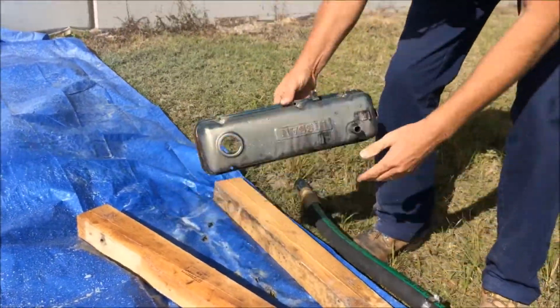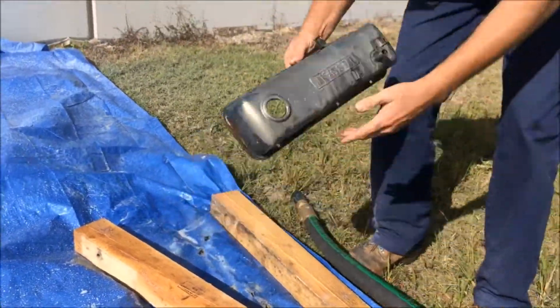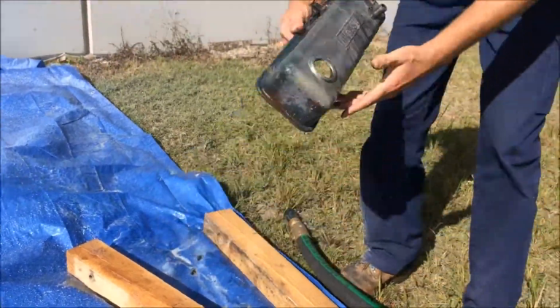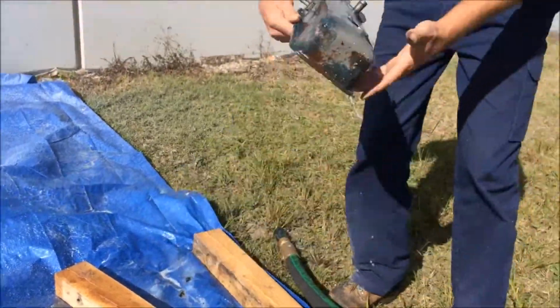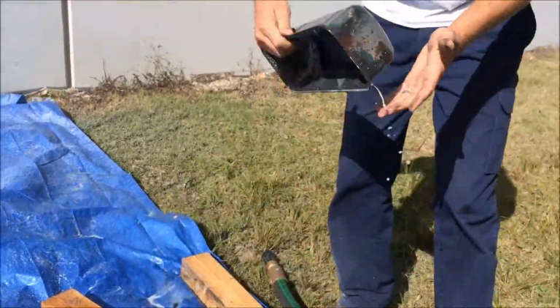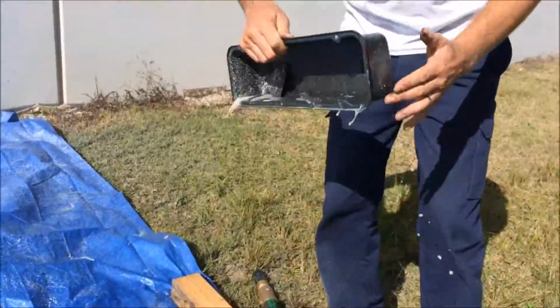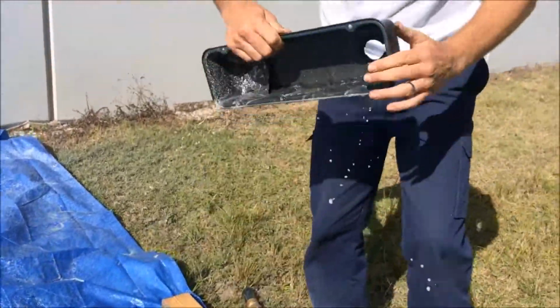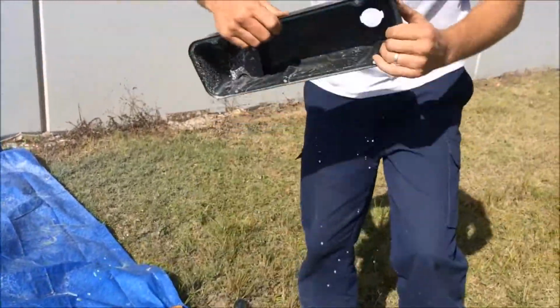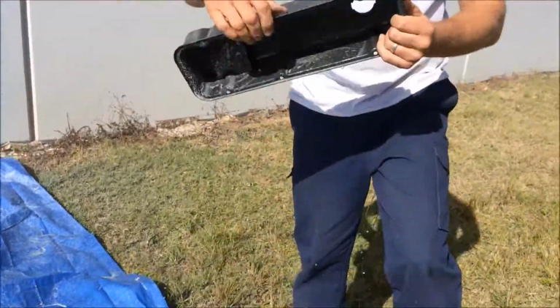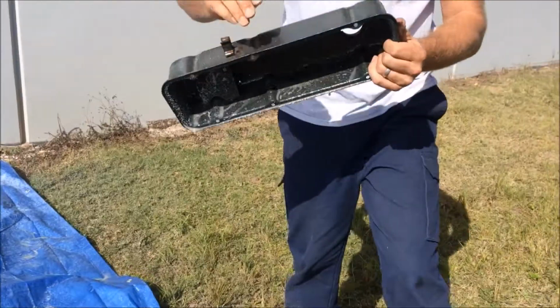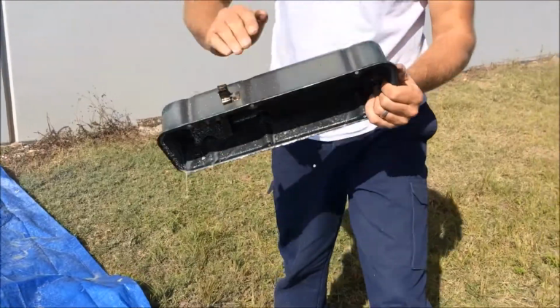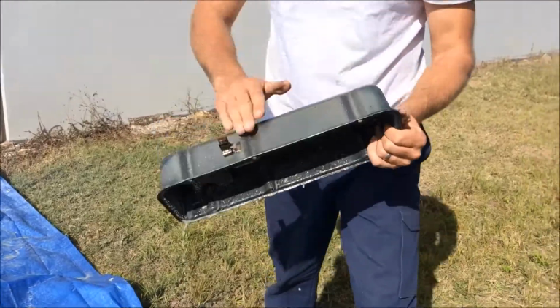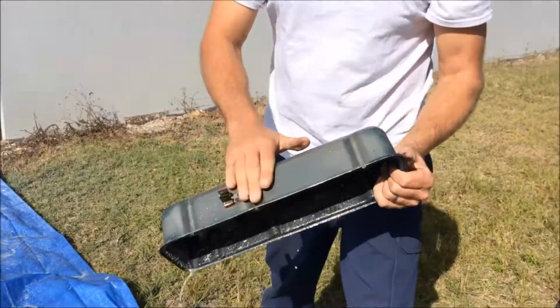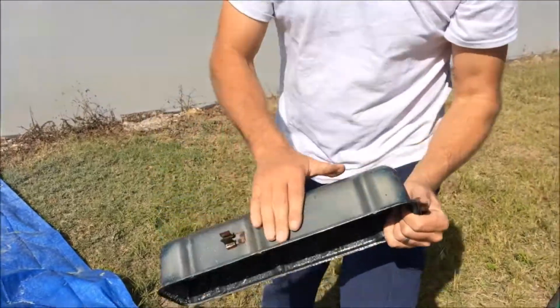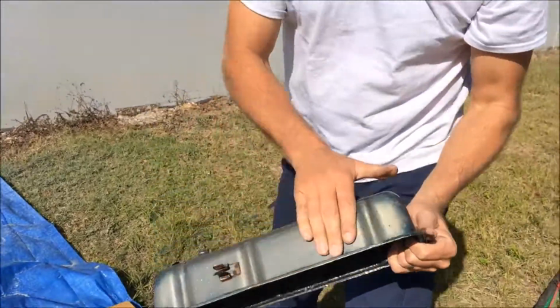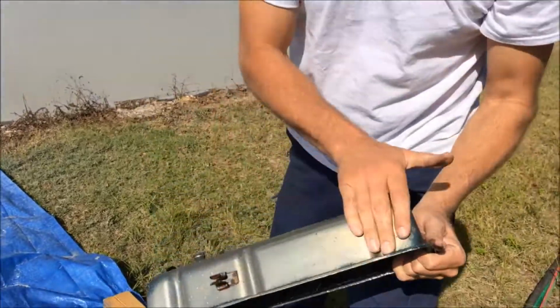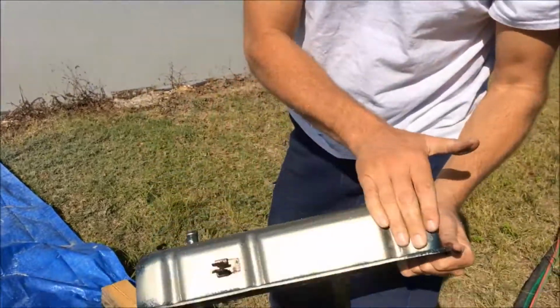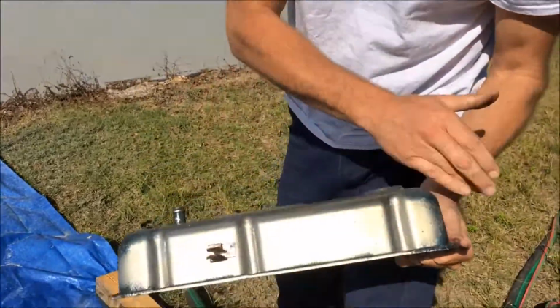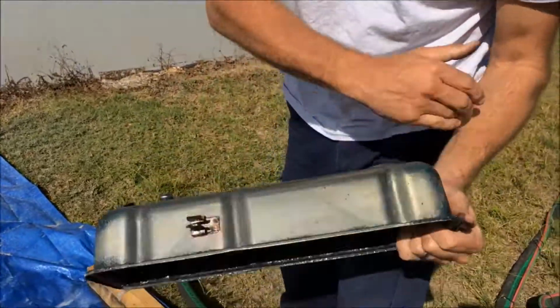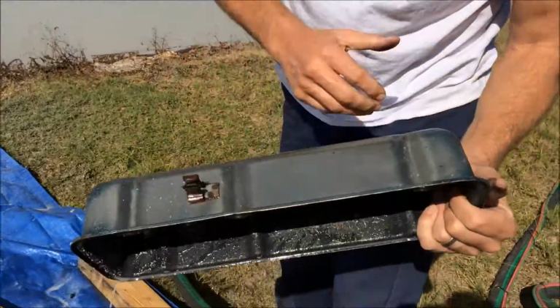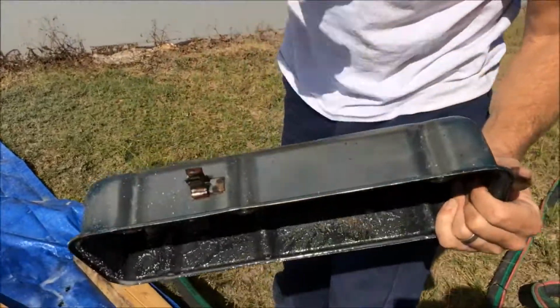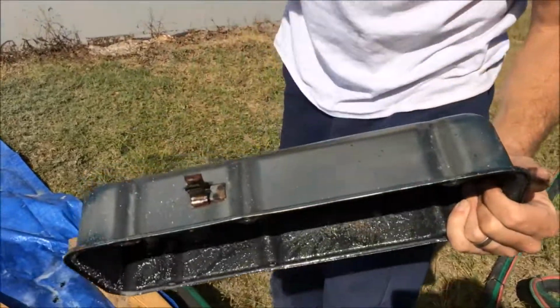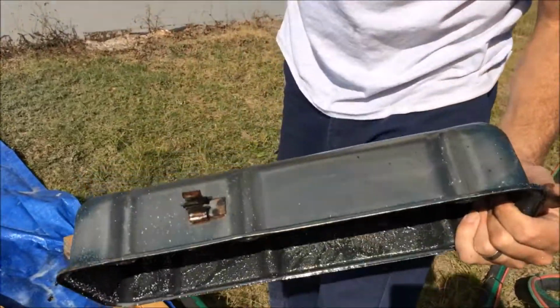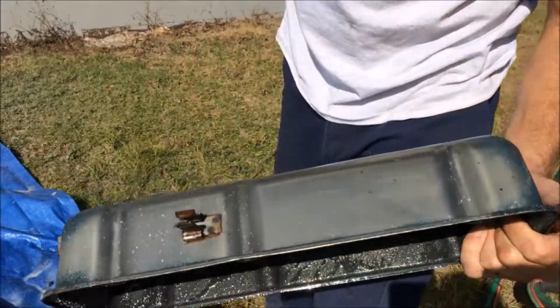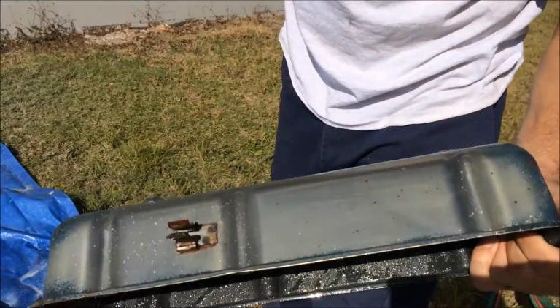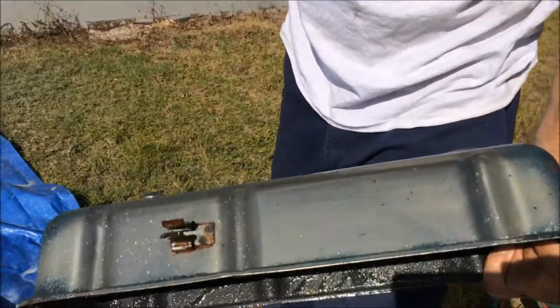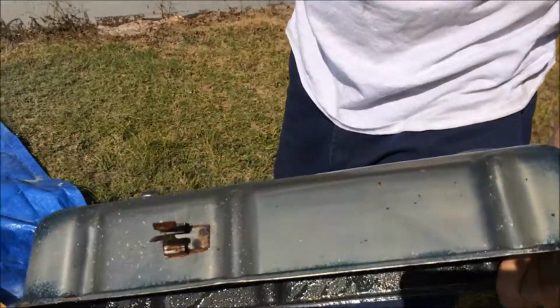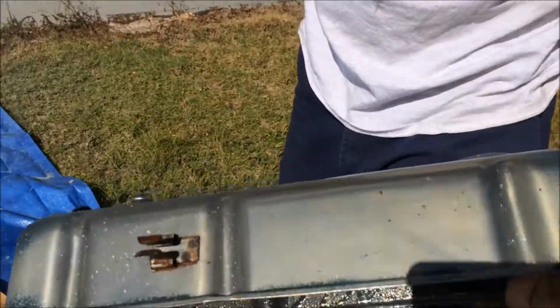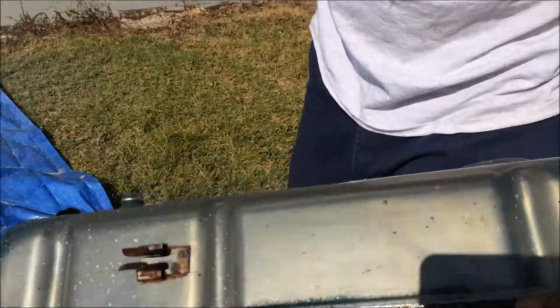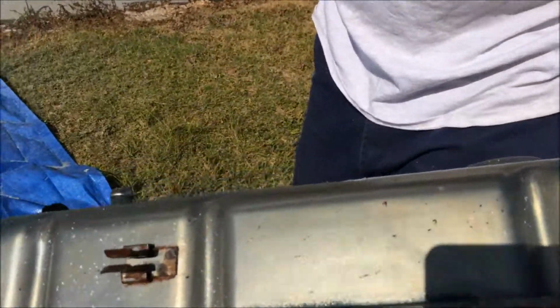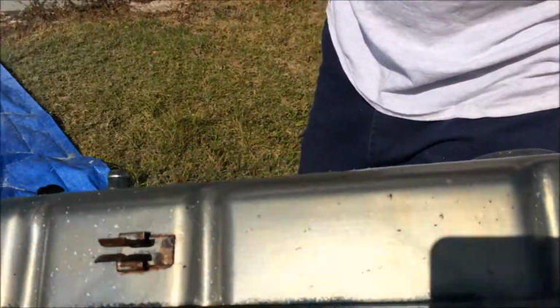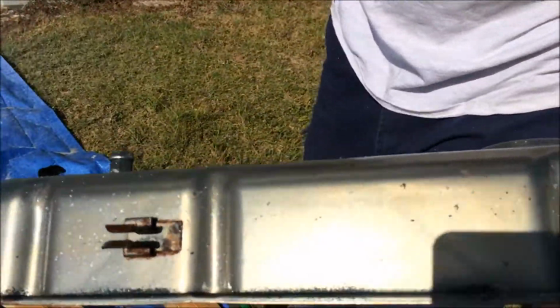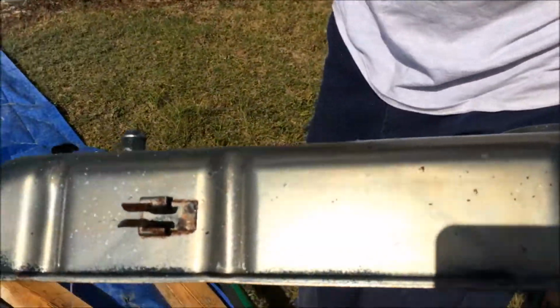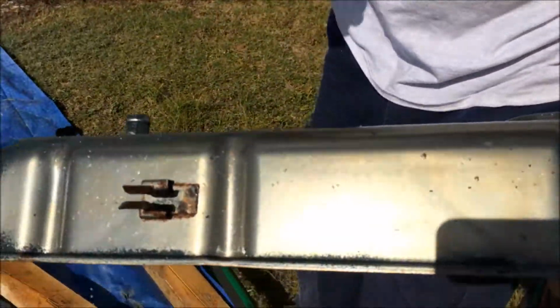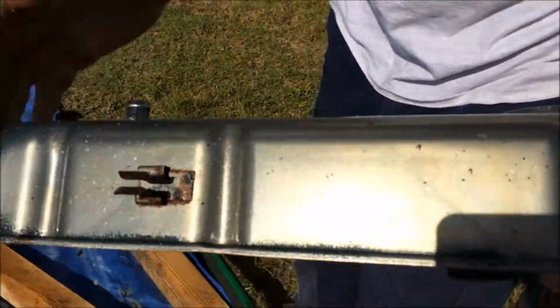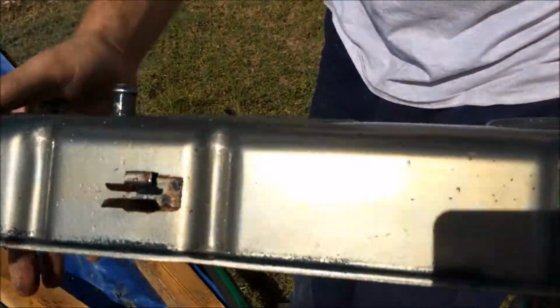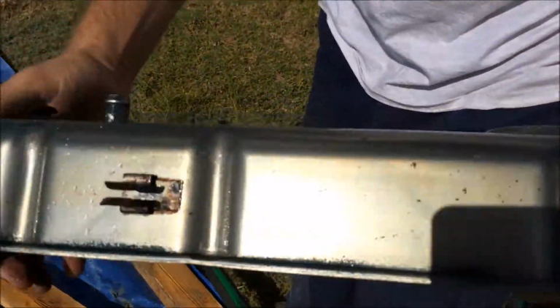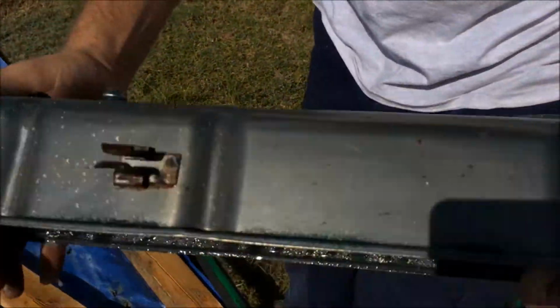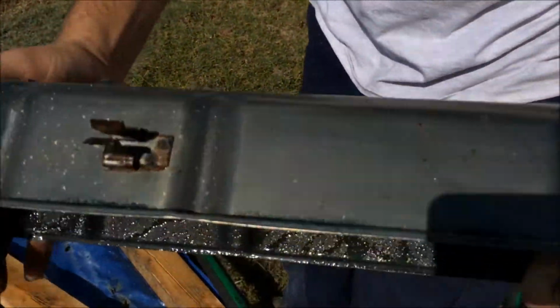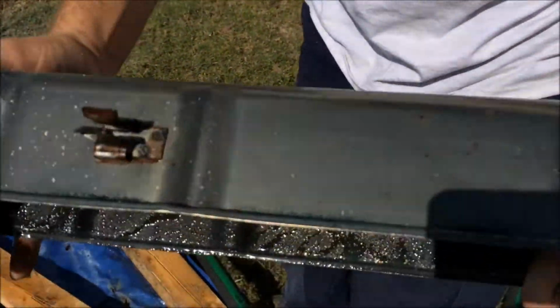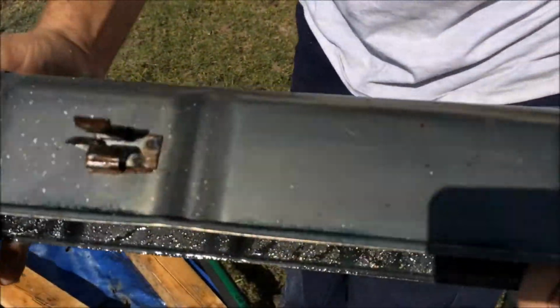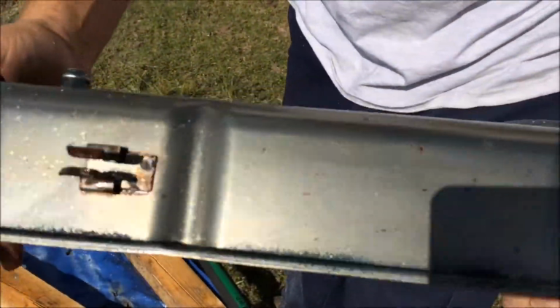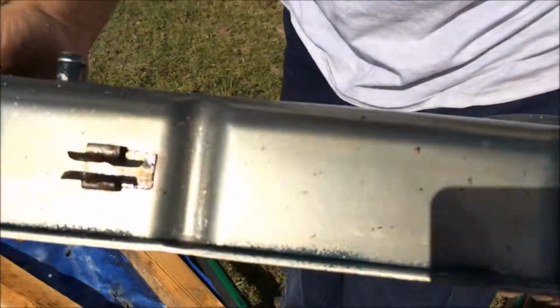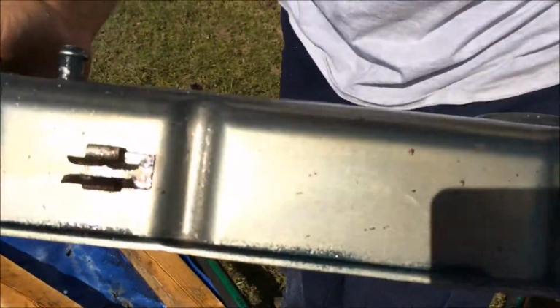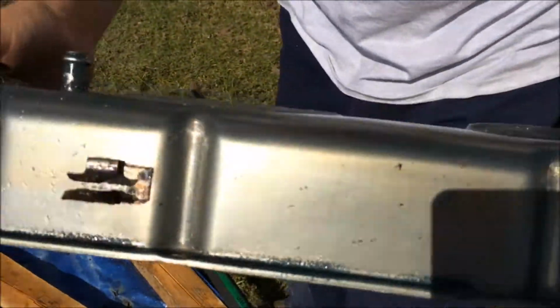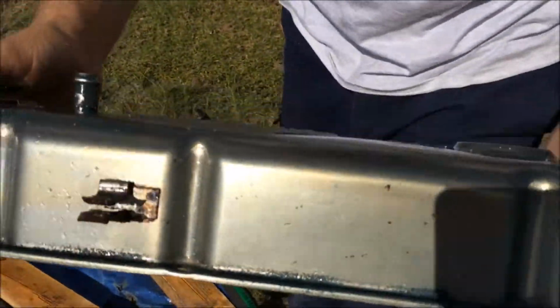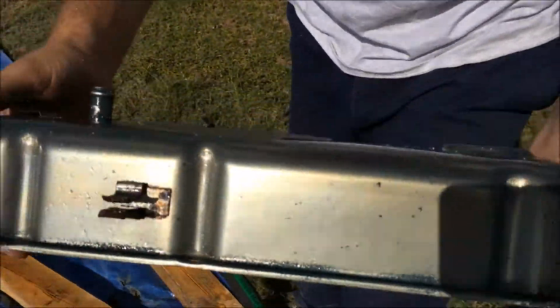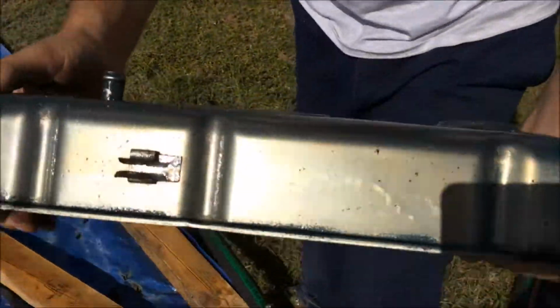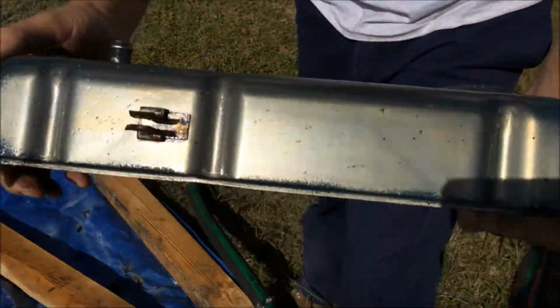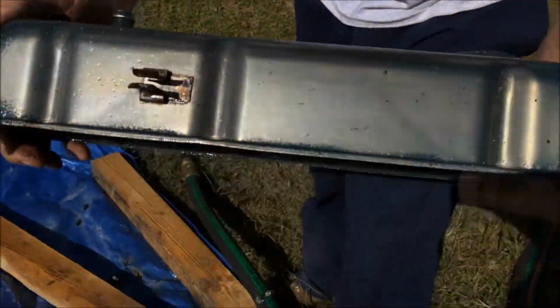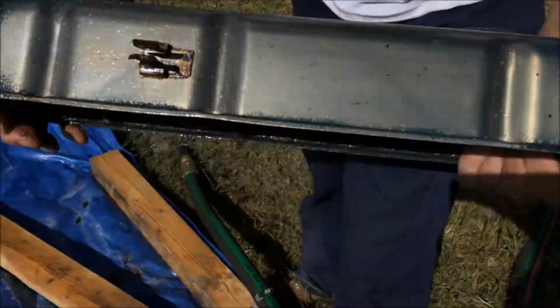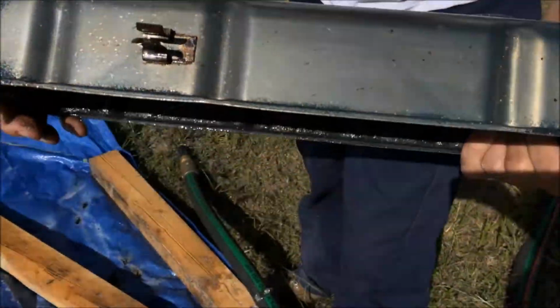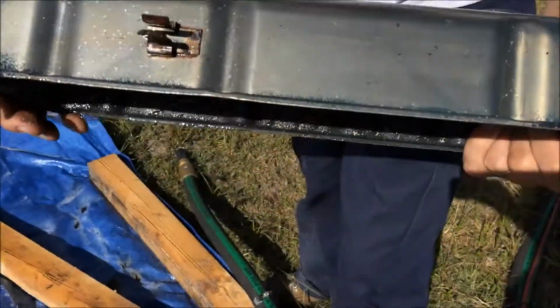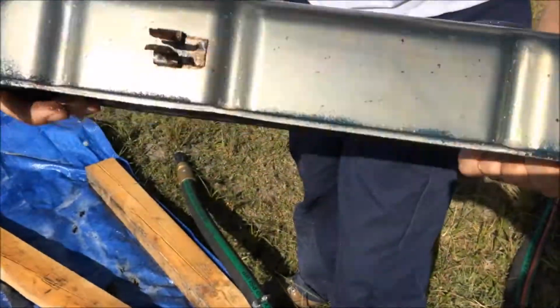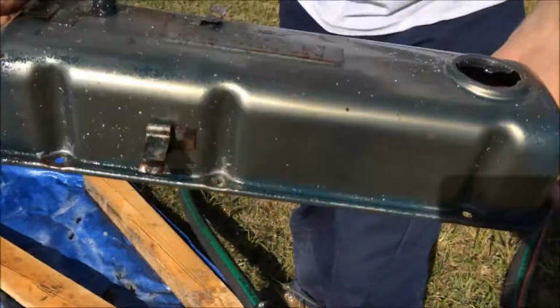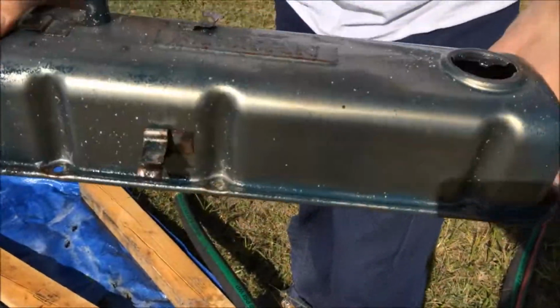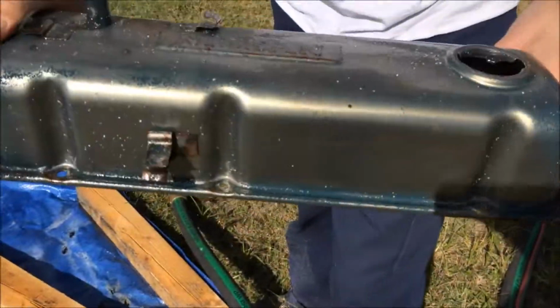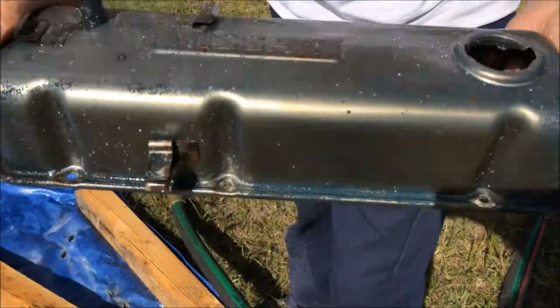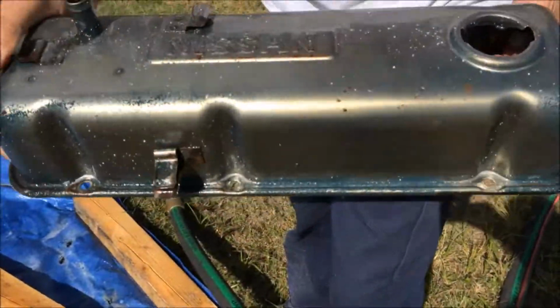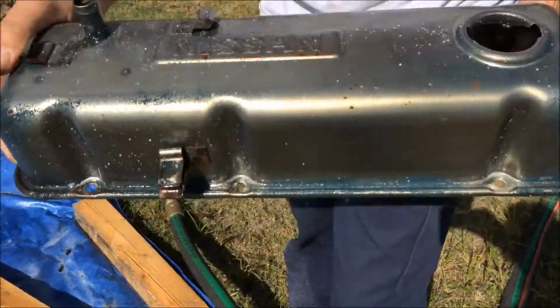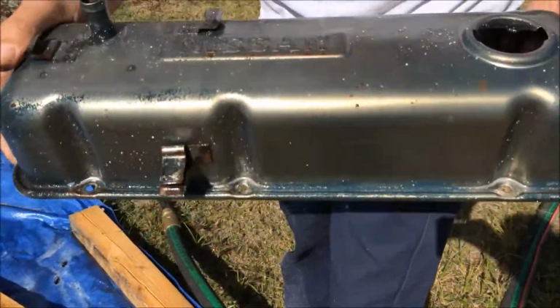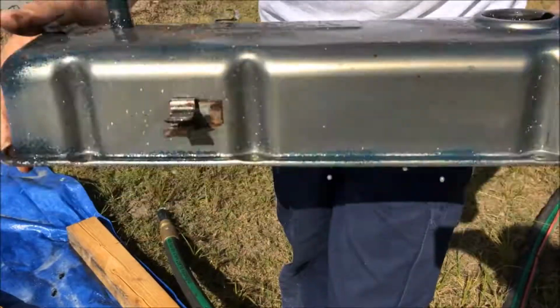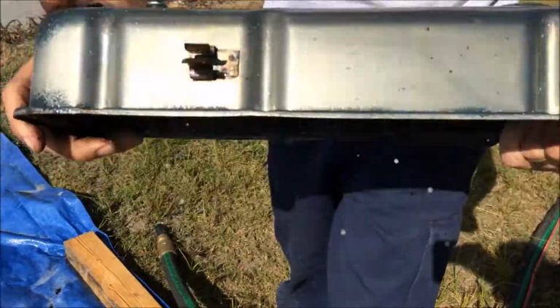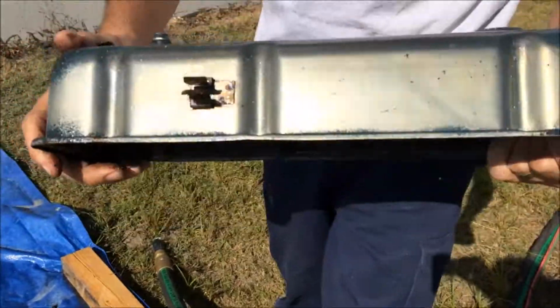I'll show you how quick it is. Nice smooth finish, no profiling and very gentle.